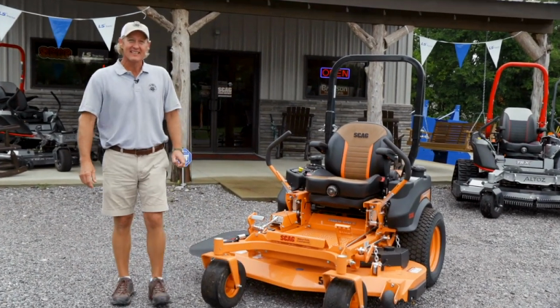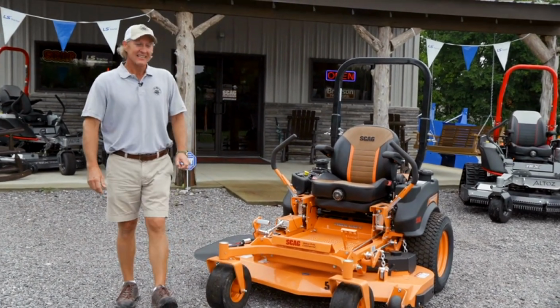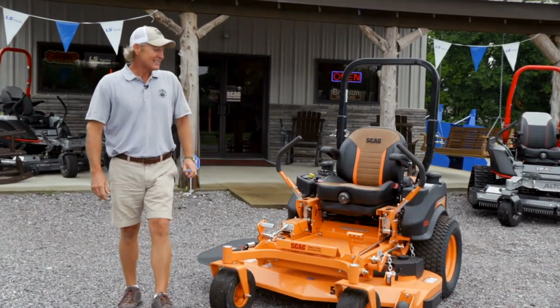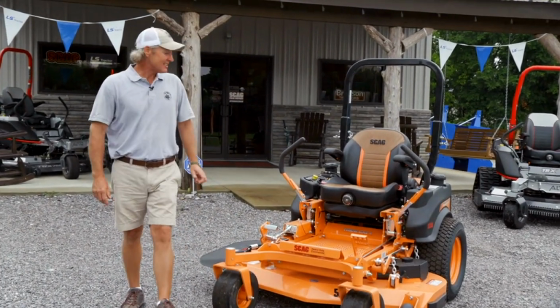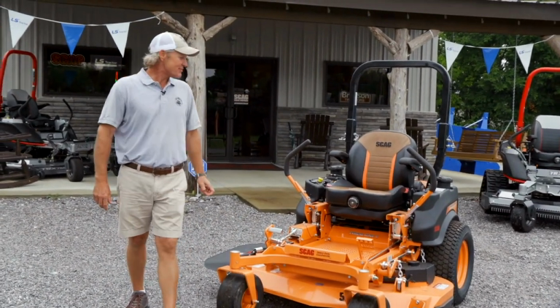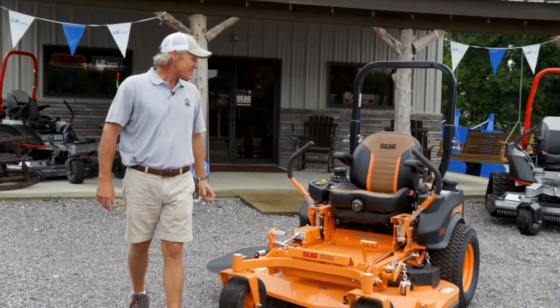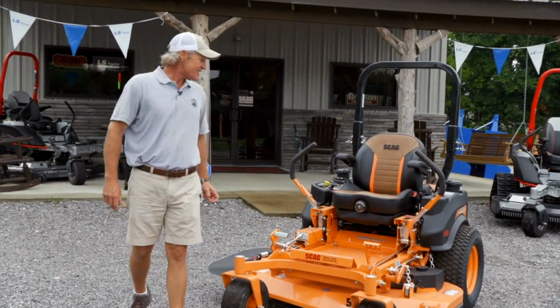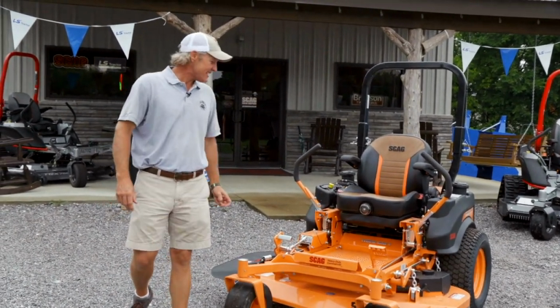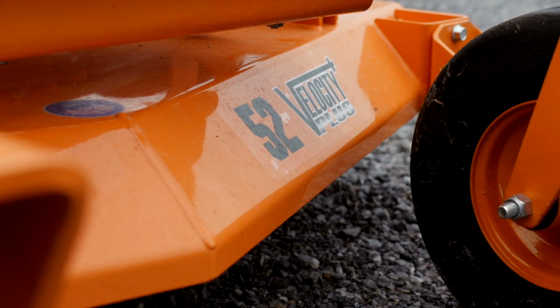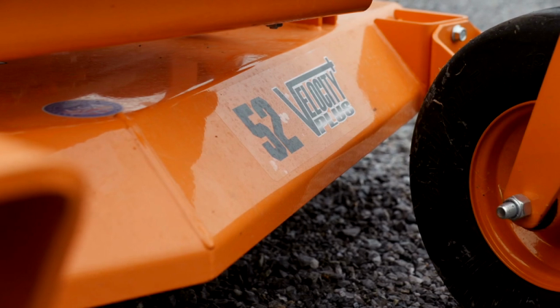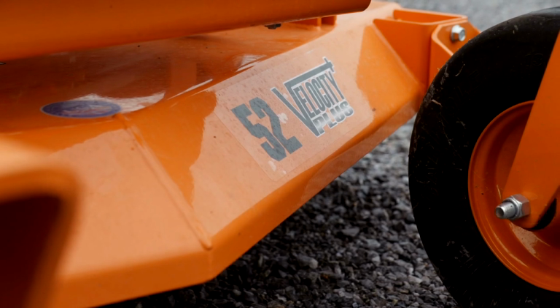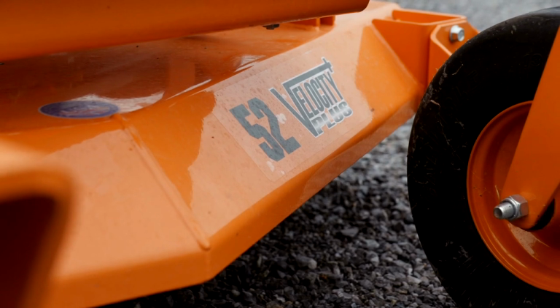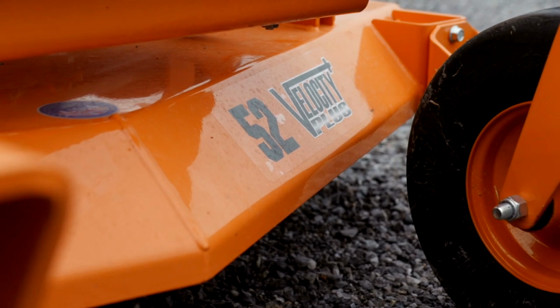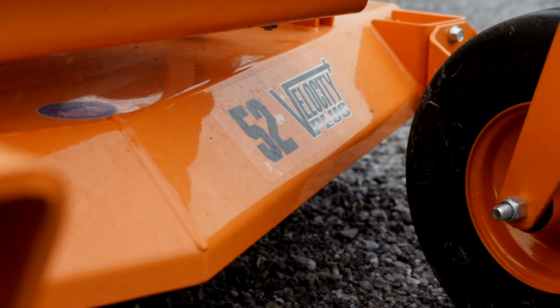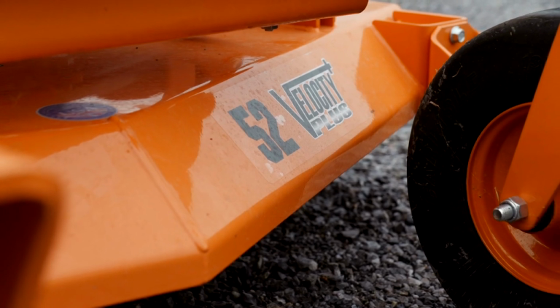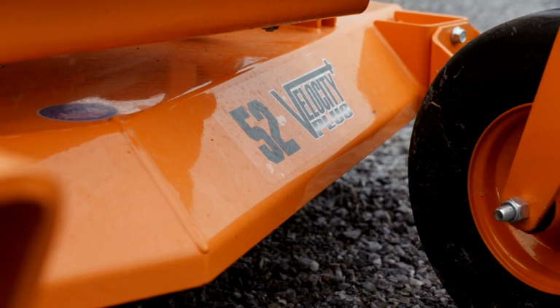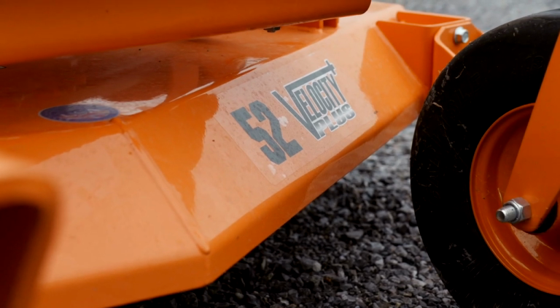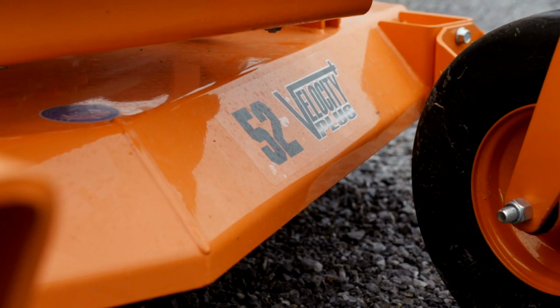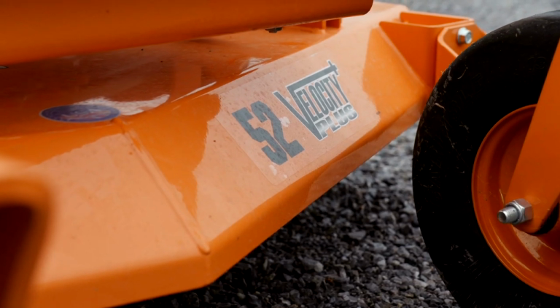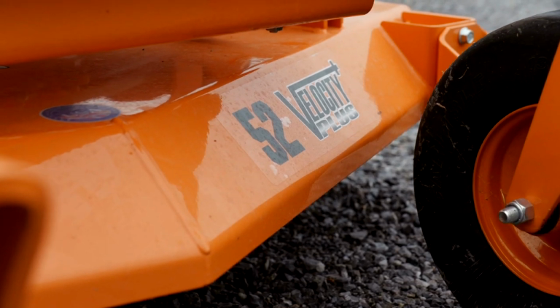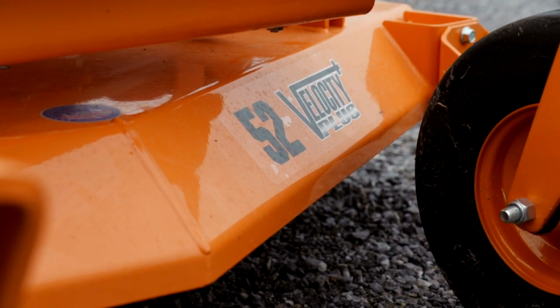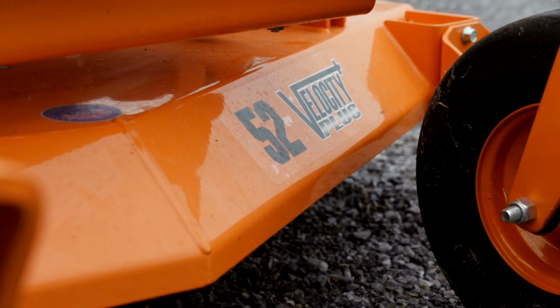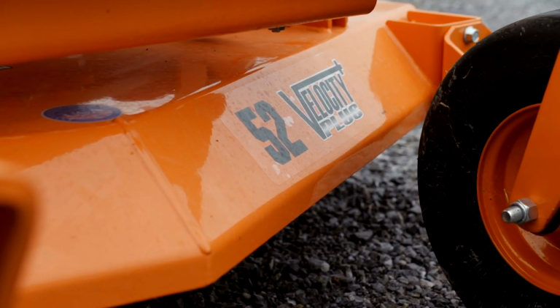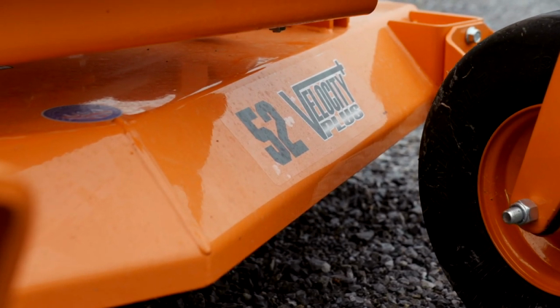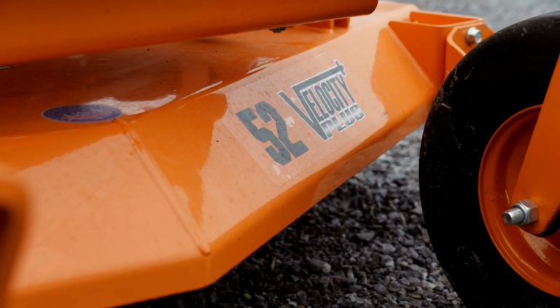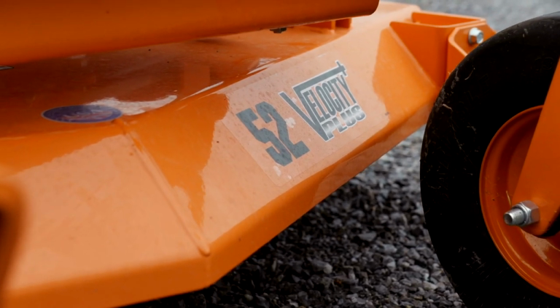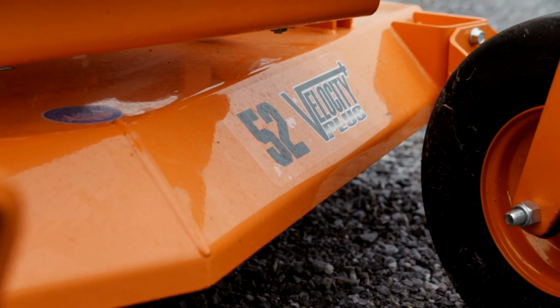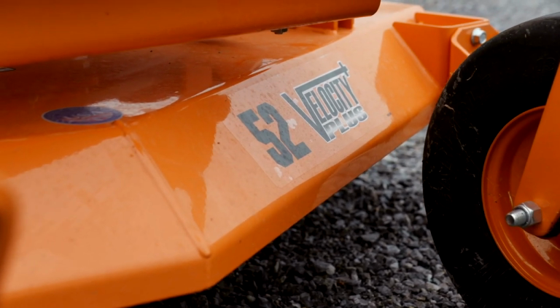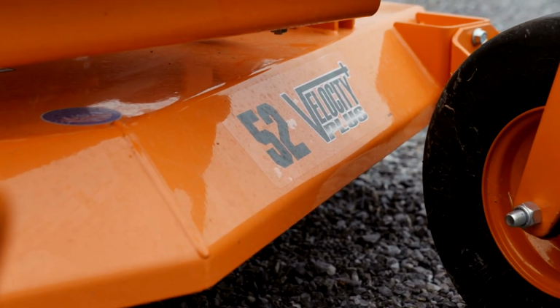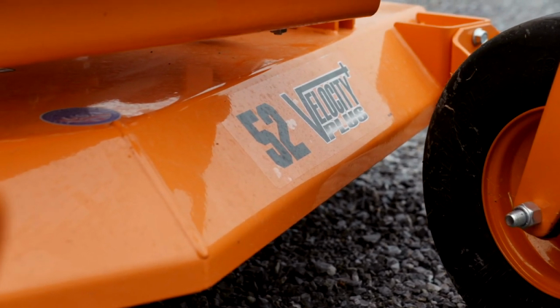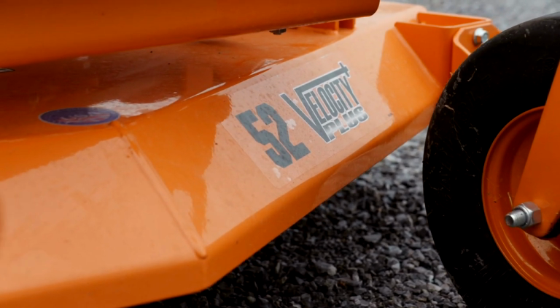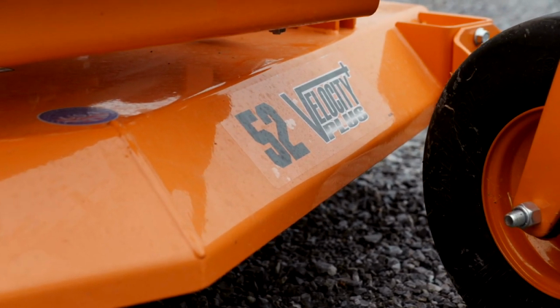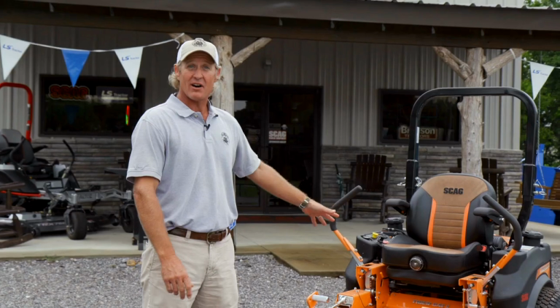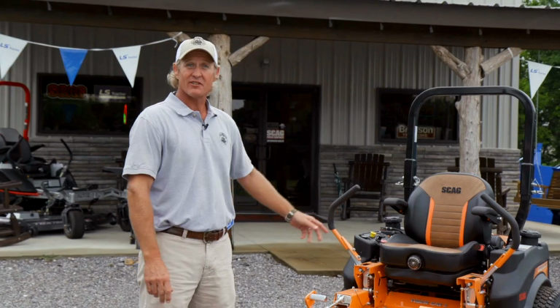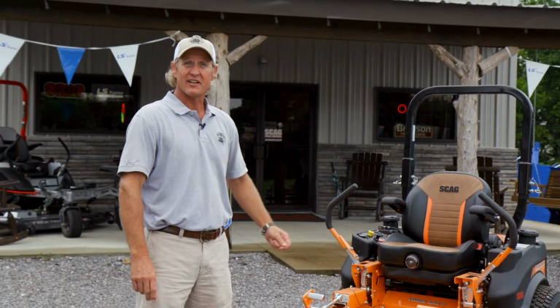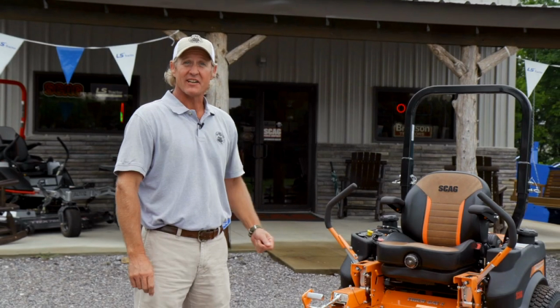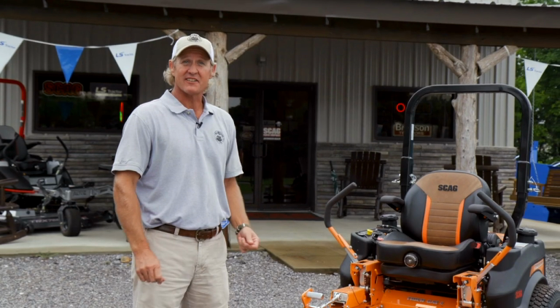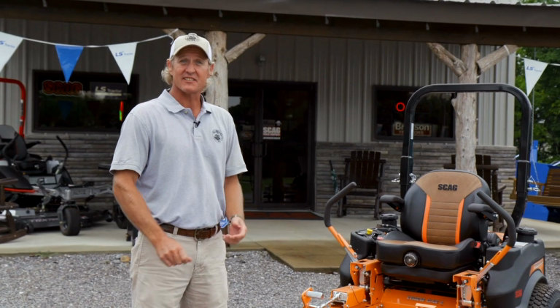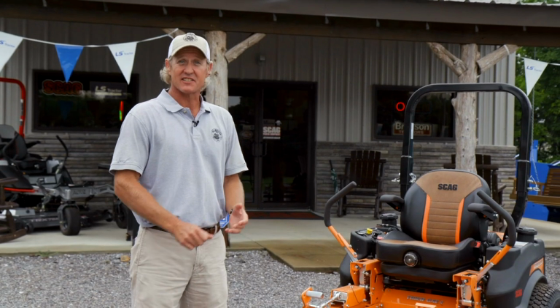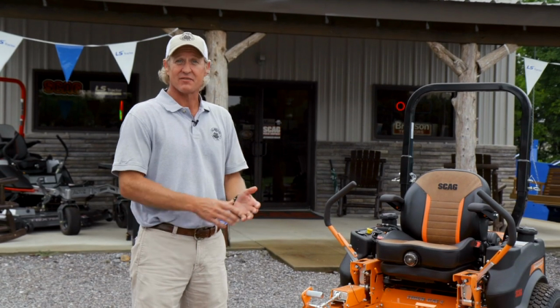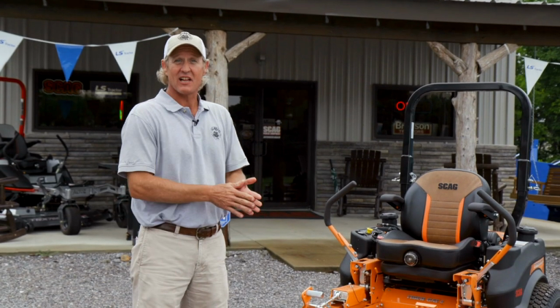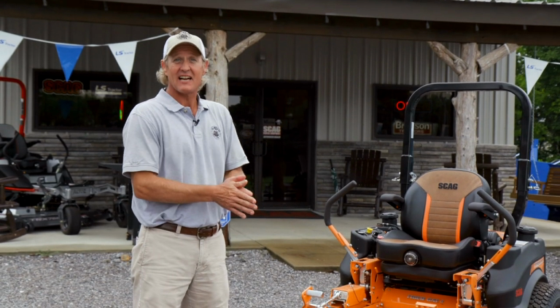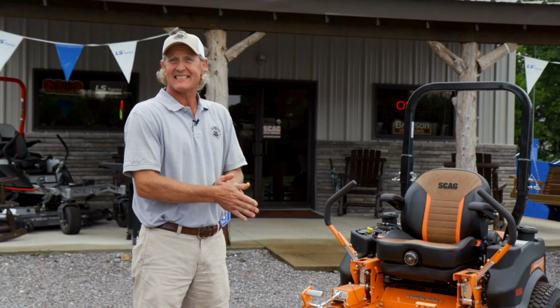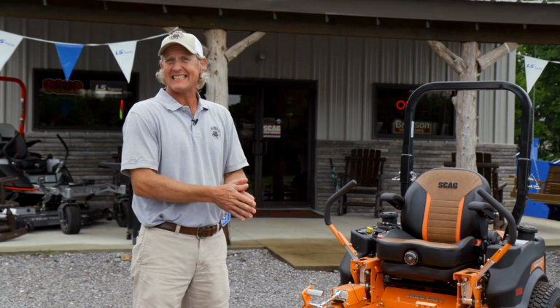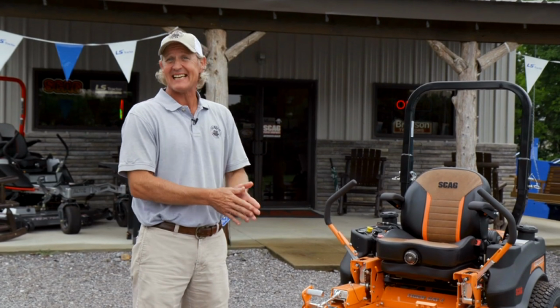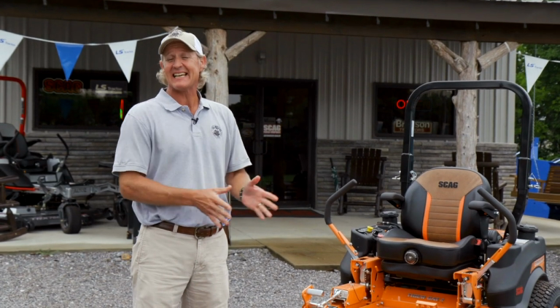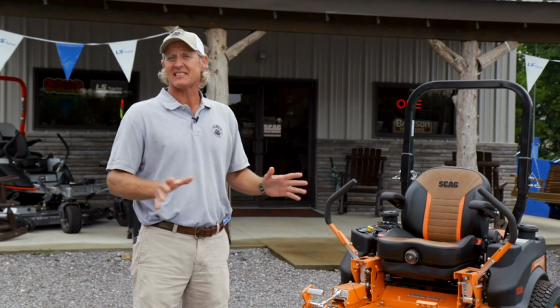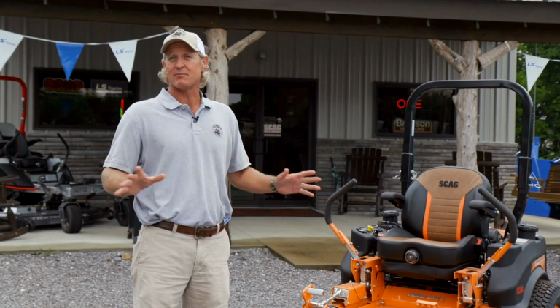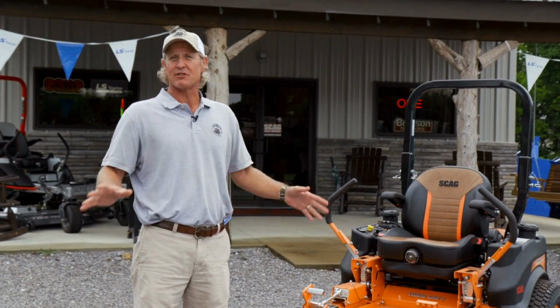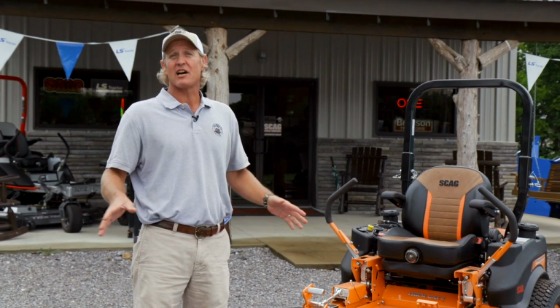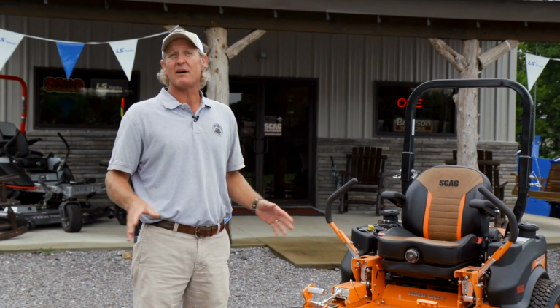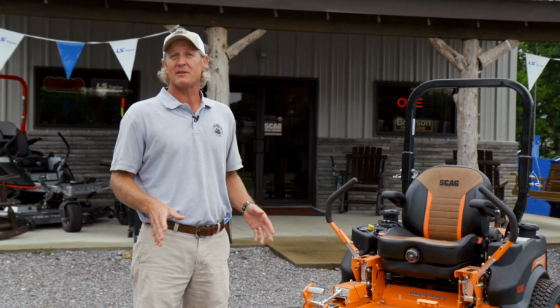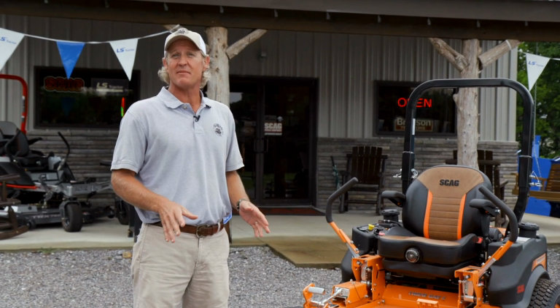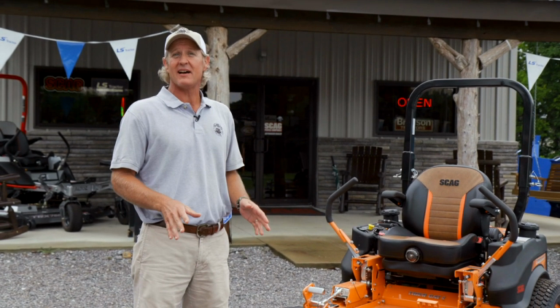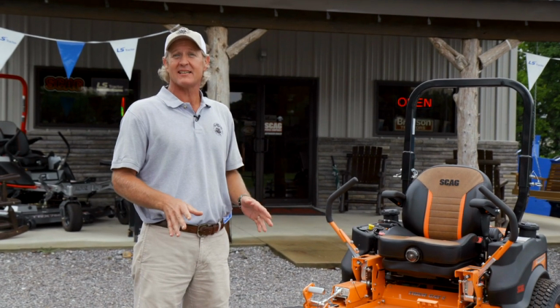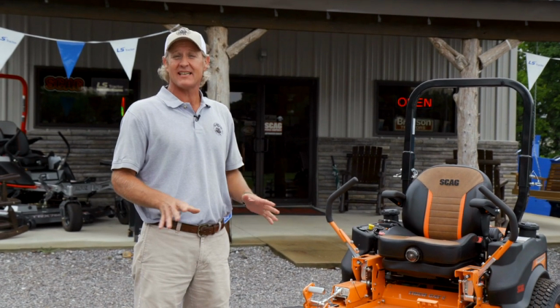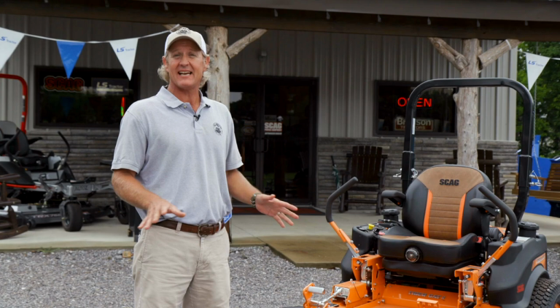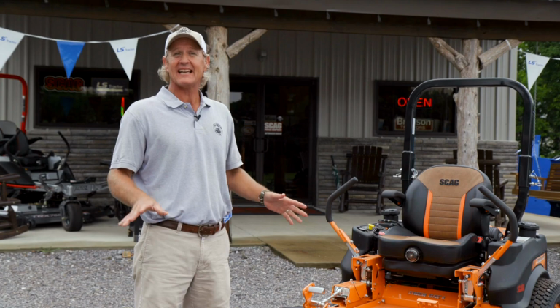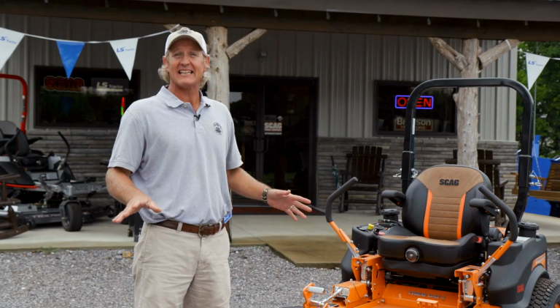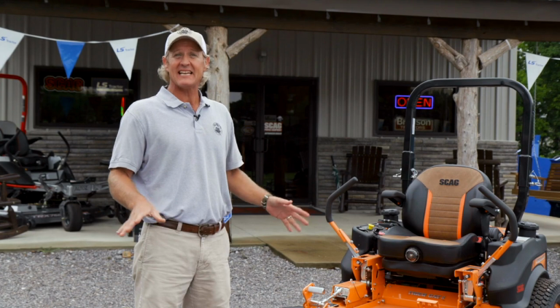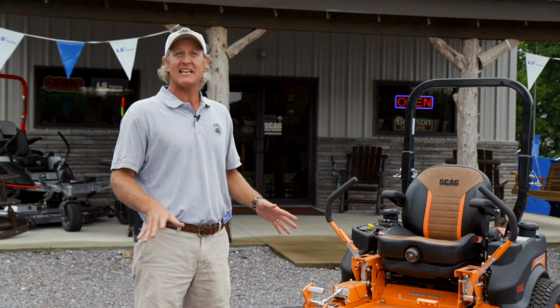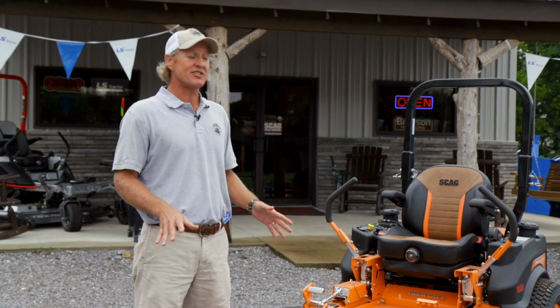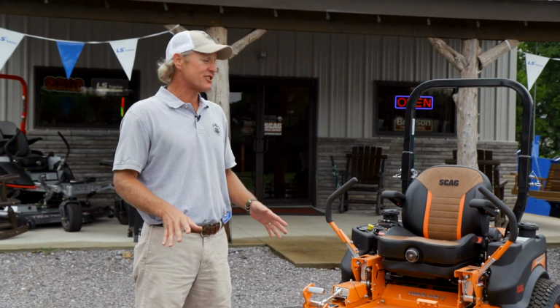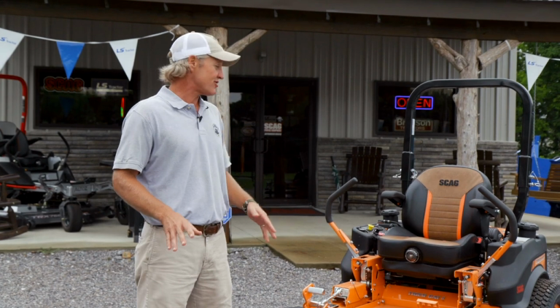This machine comes with a 52-inch deck. This model here is the Velocity deck, which is the most copied deck in the industry.